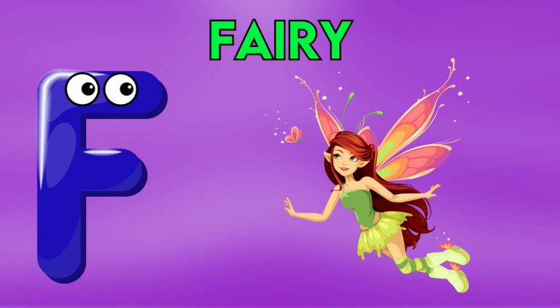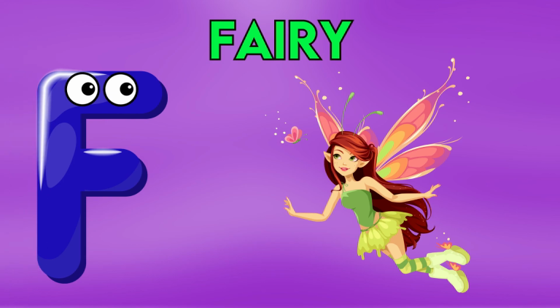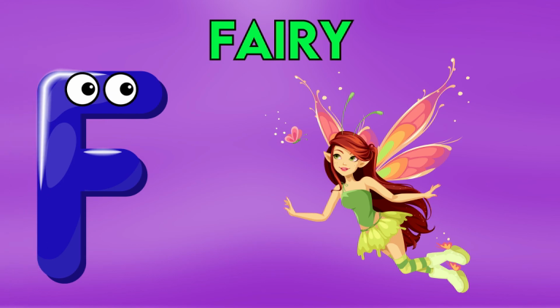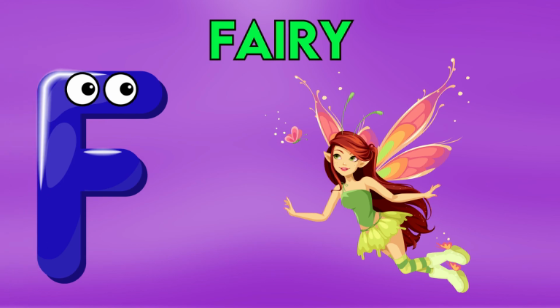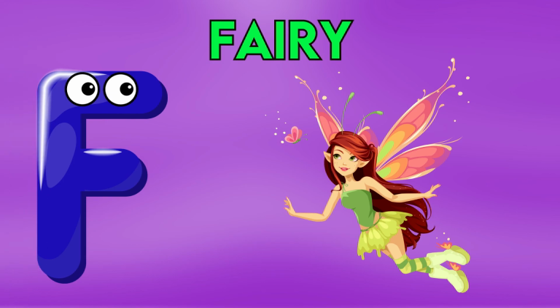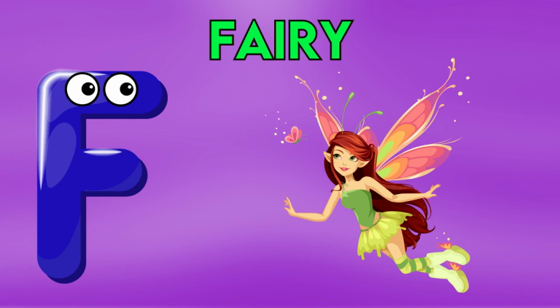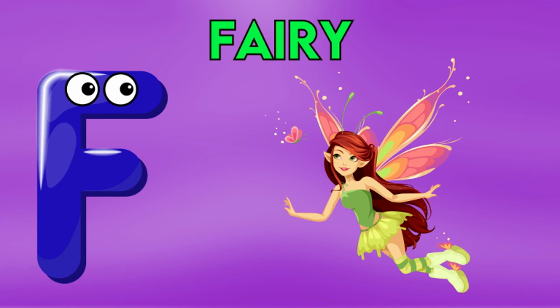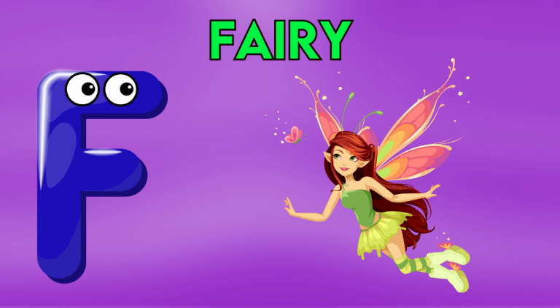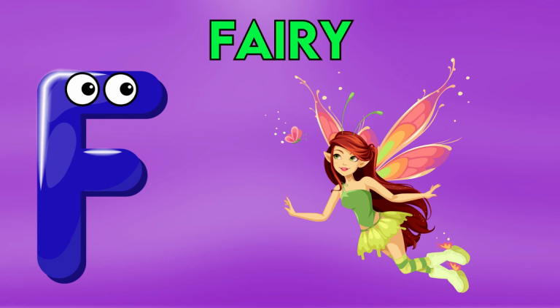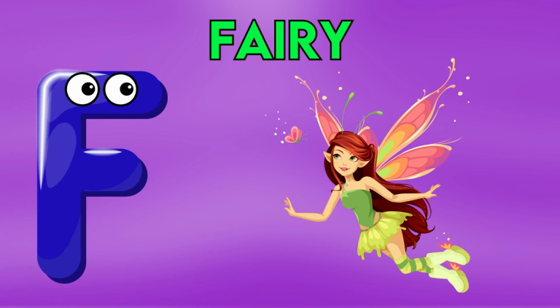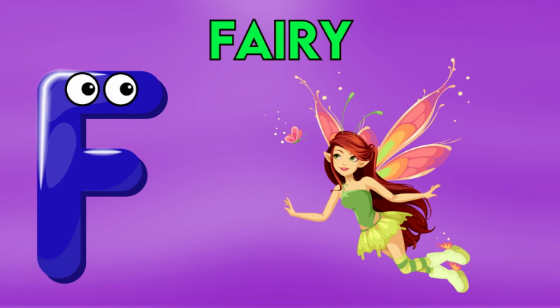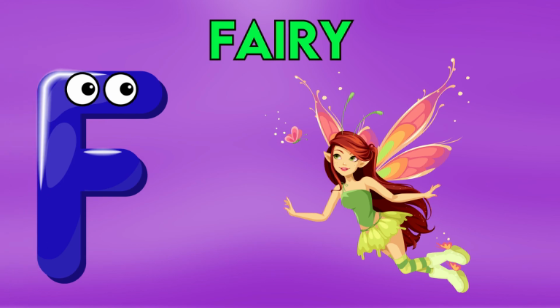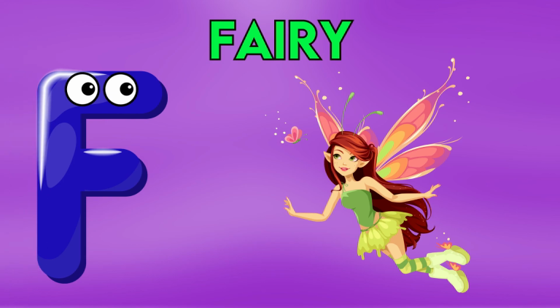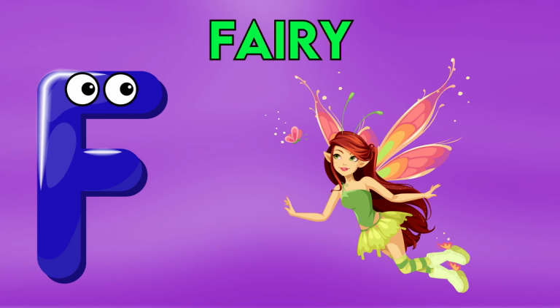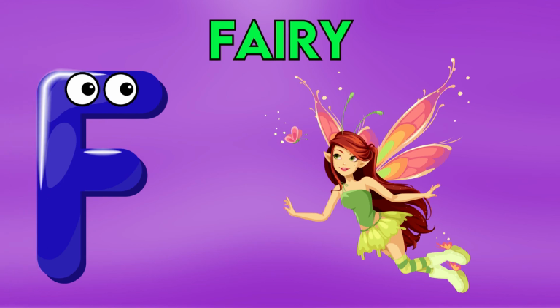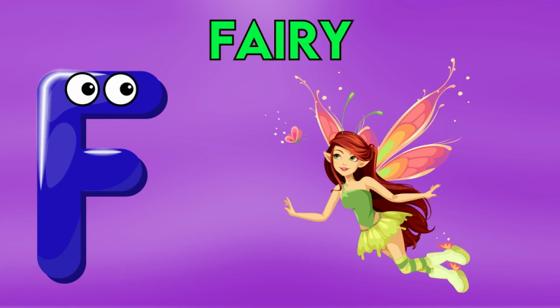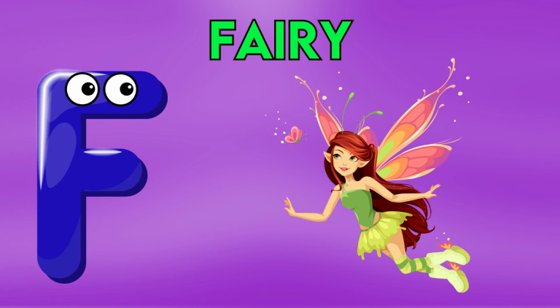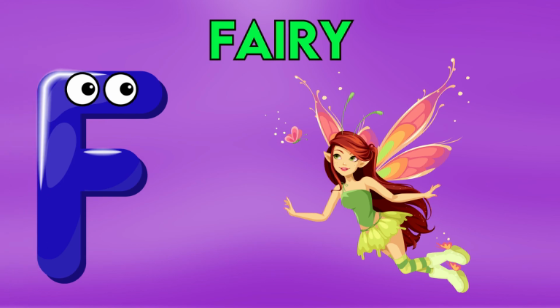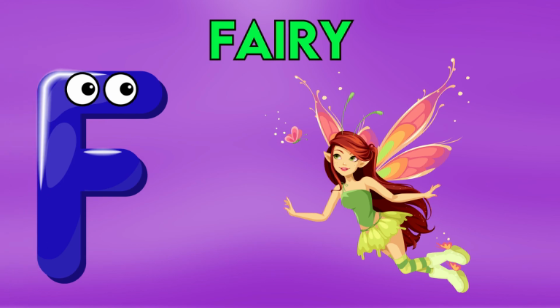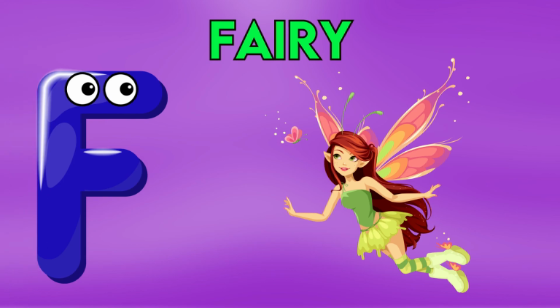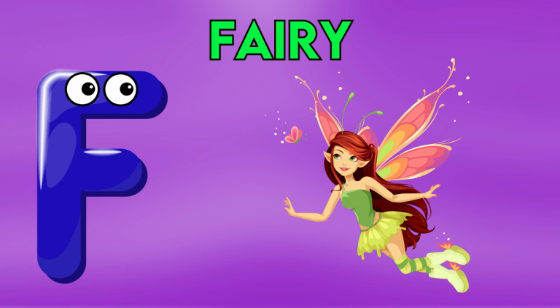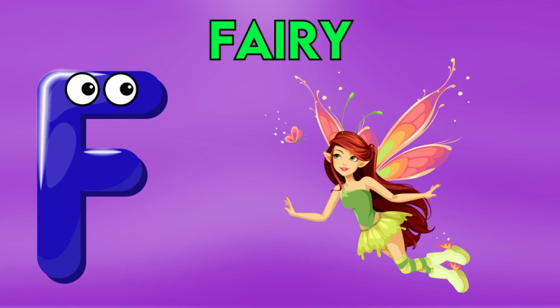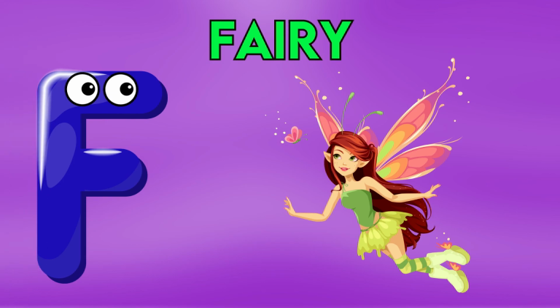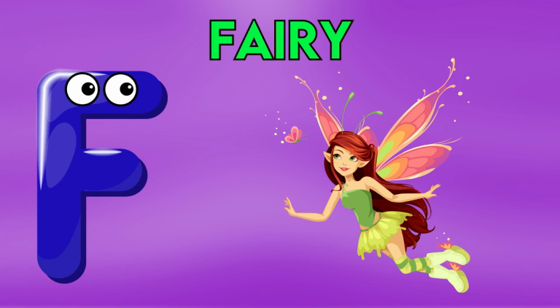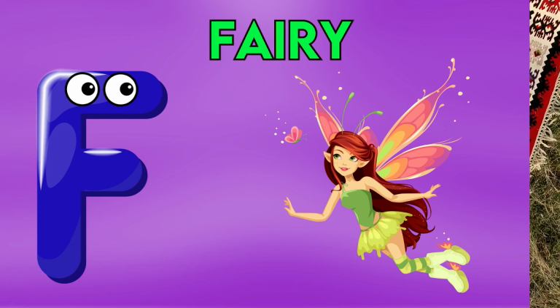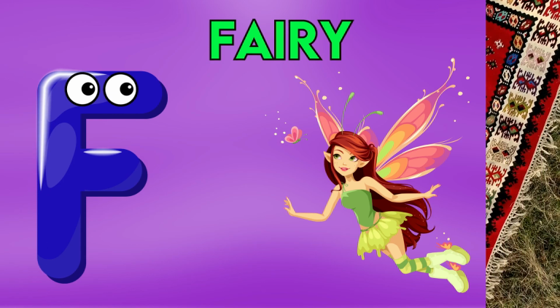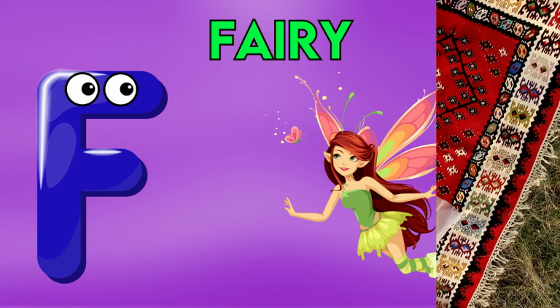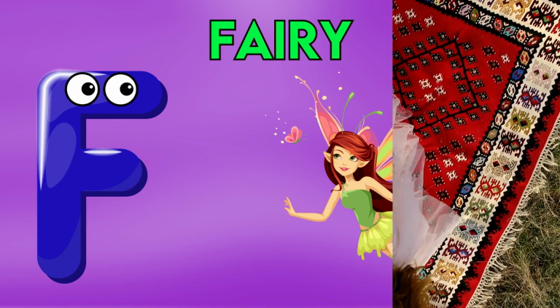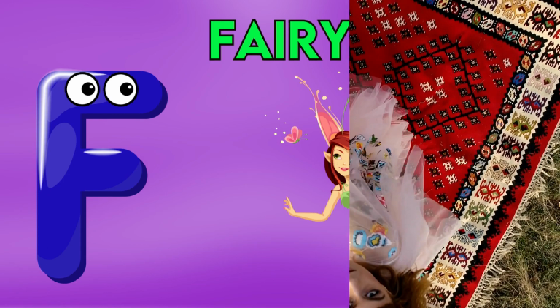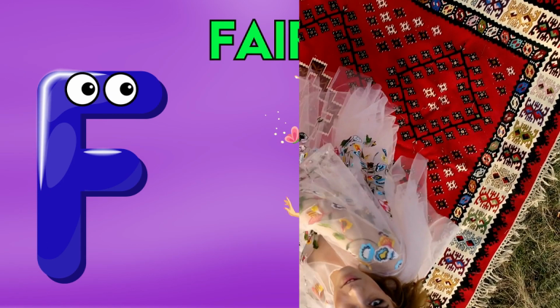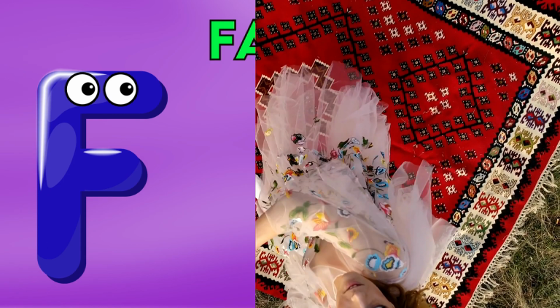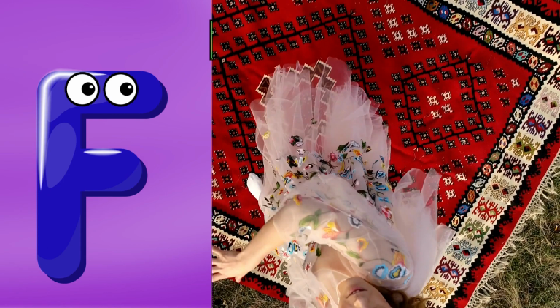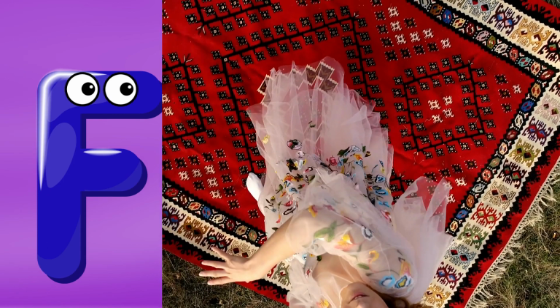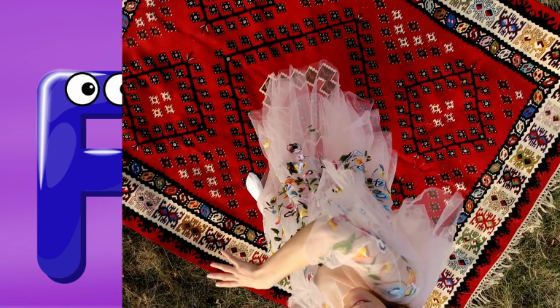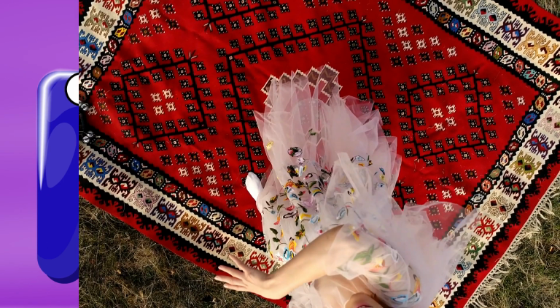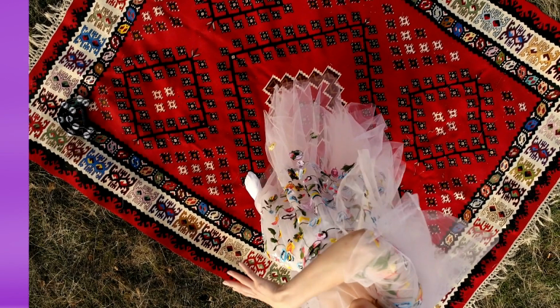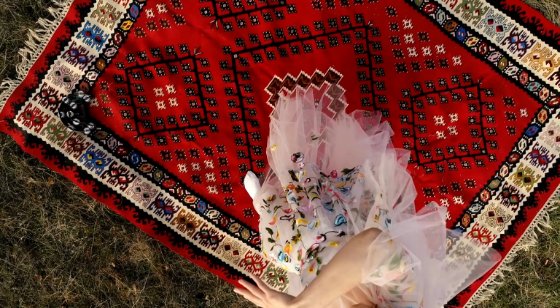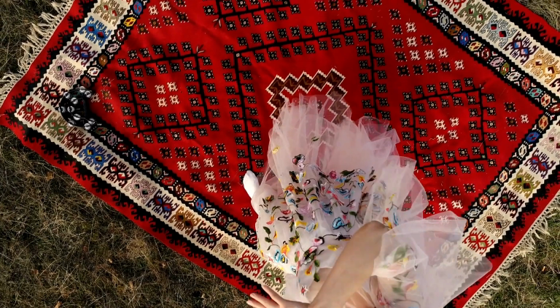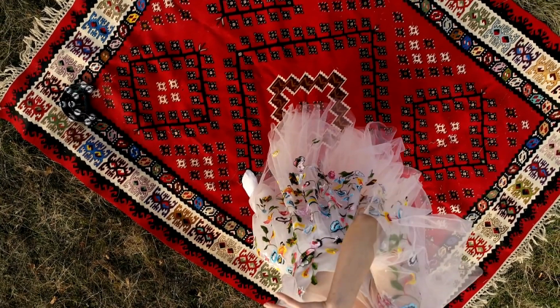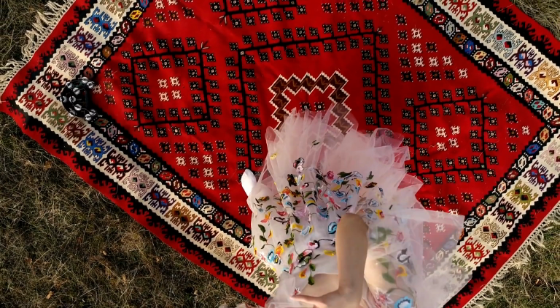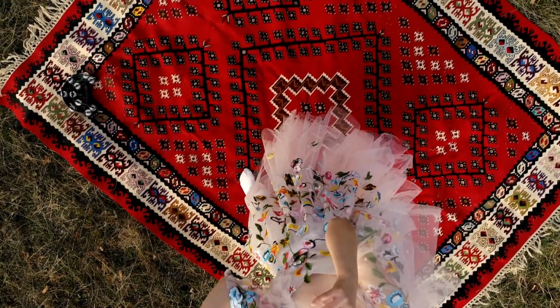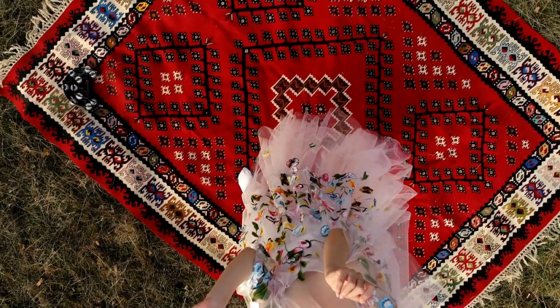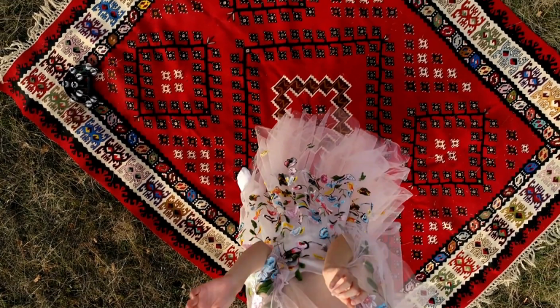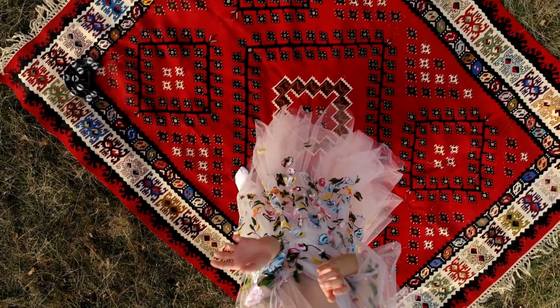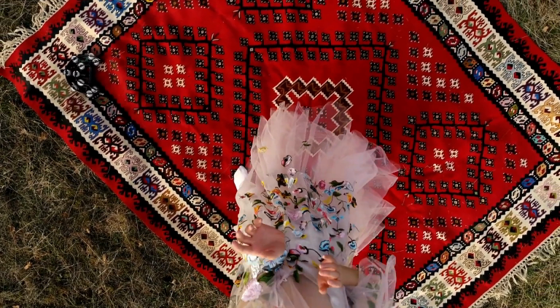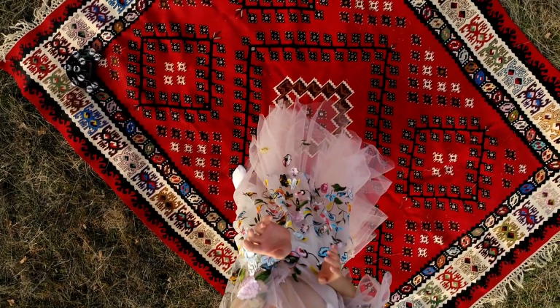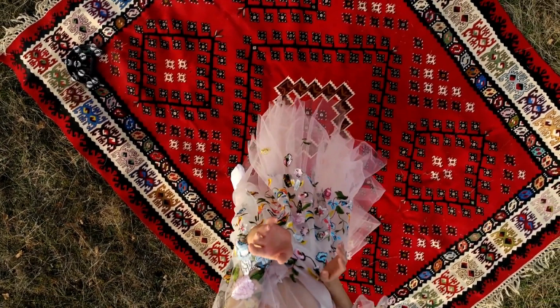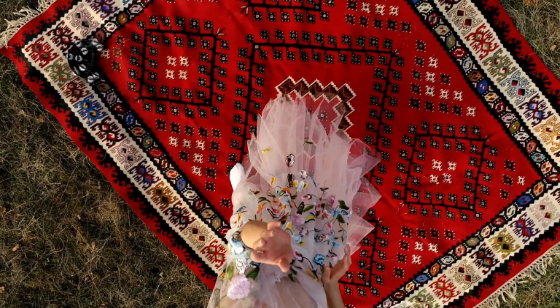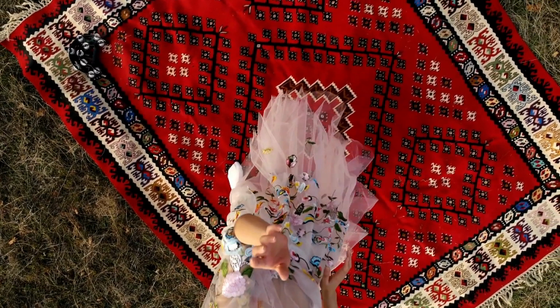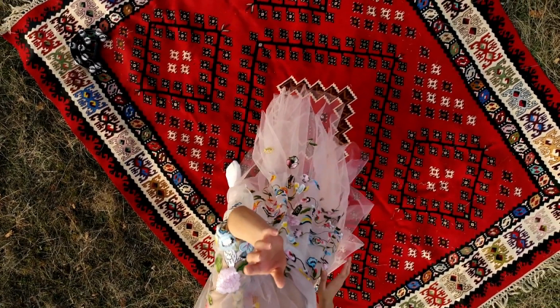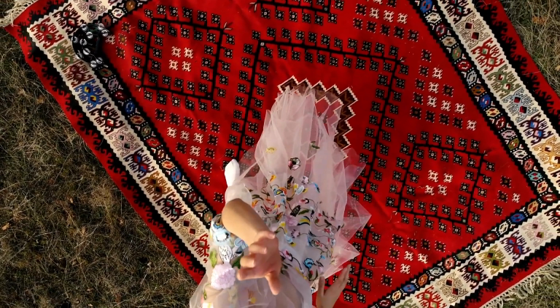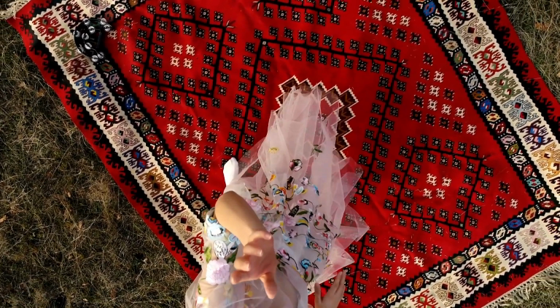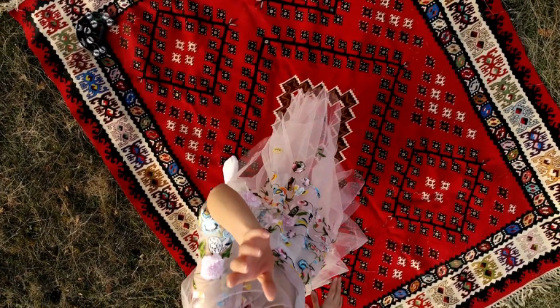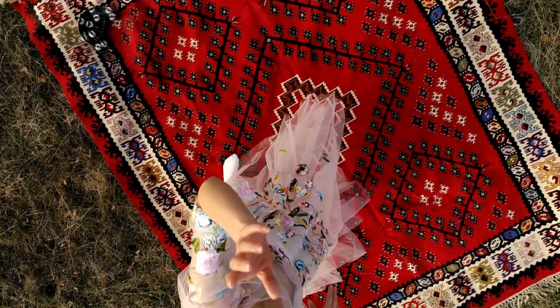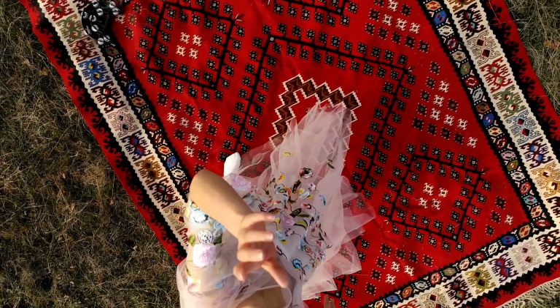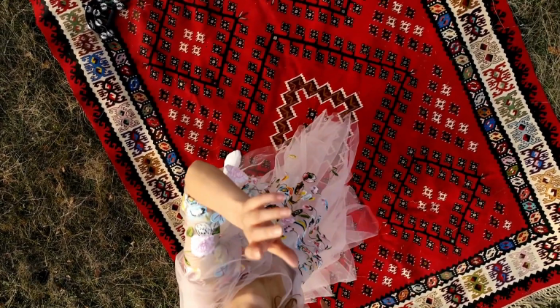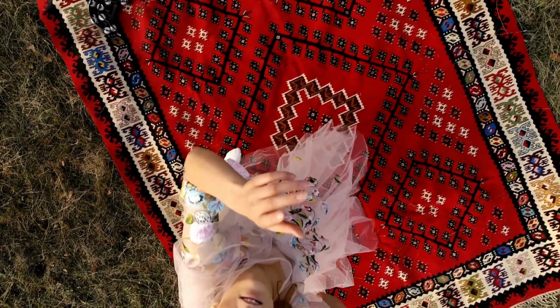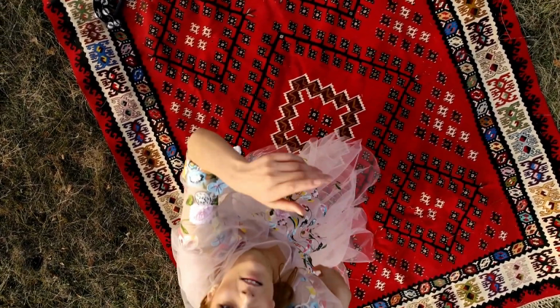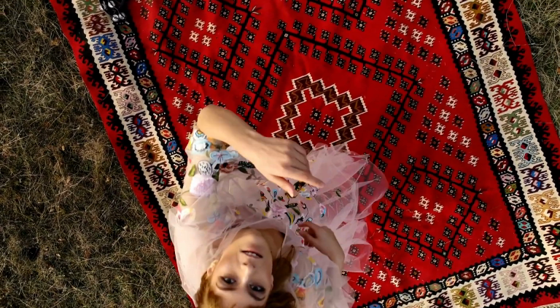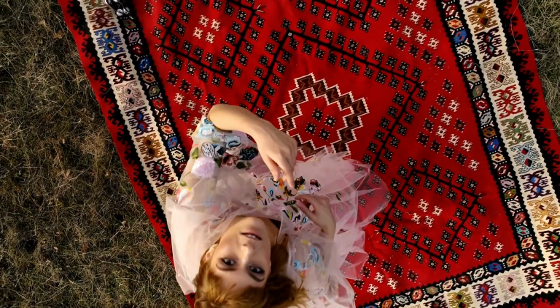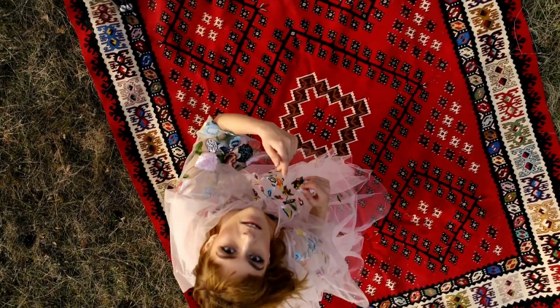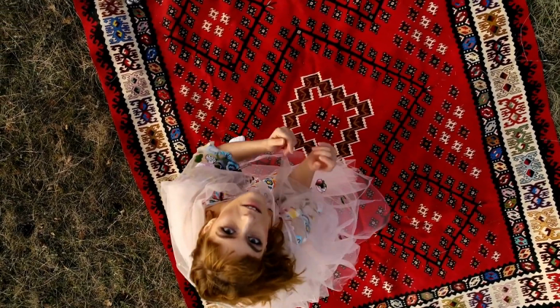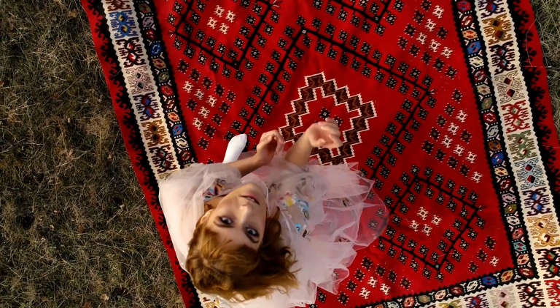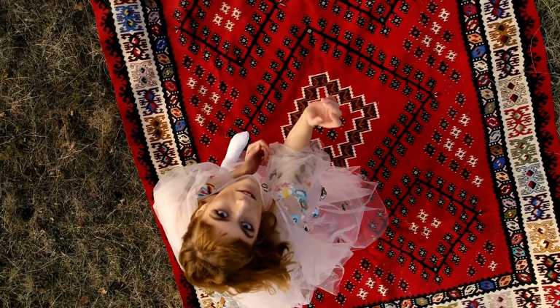F is for fairy, f-f-fr-fairy, f-fr-fairy, f-f-fairy, f-fairy.